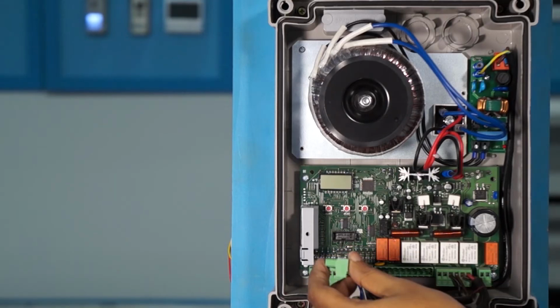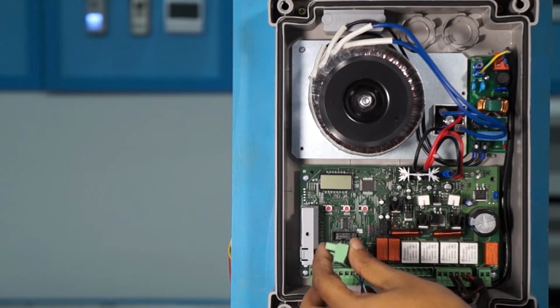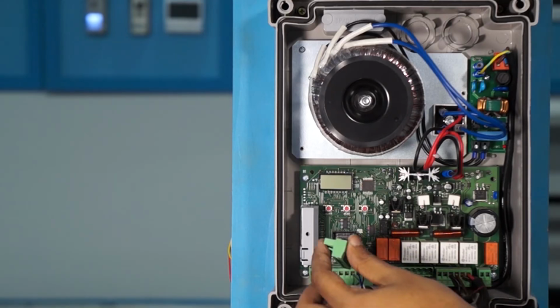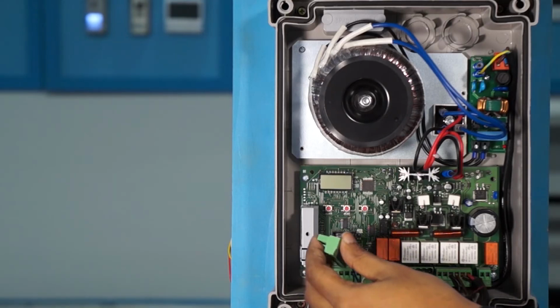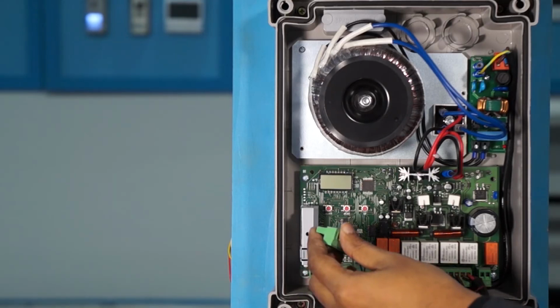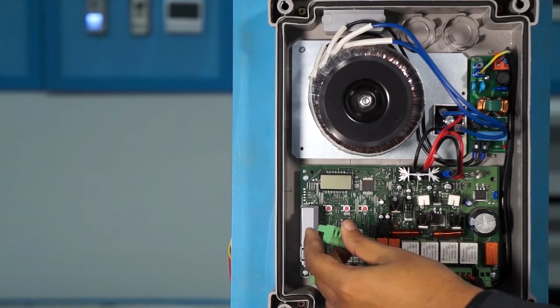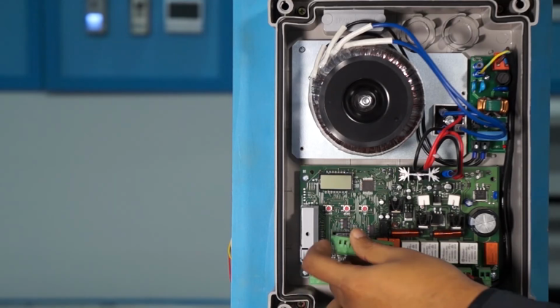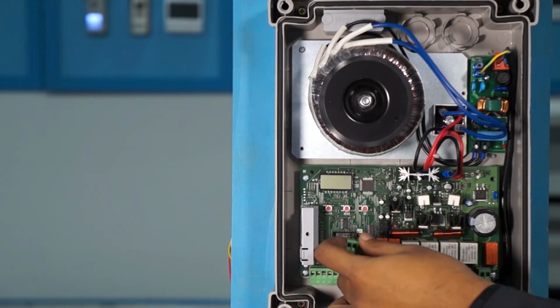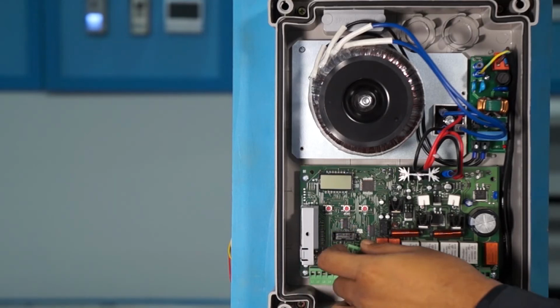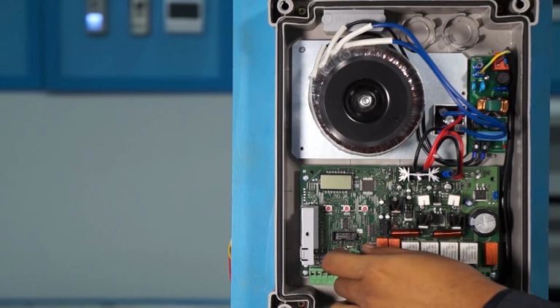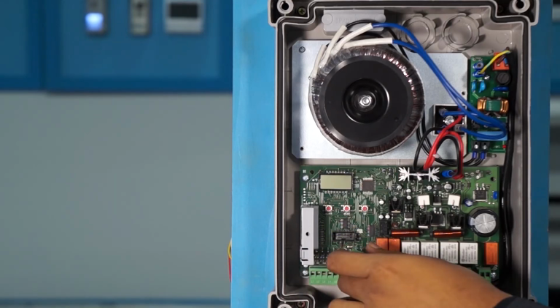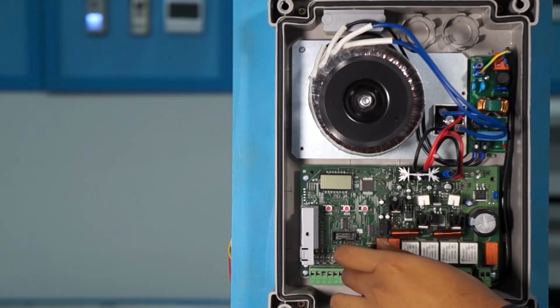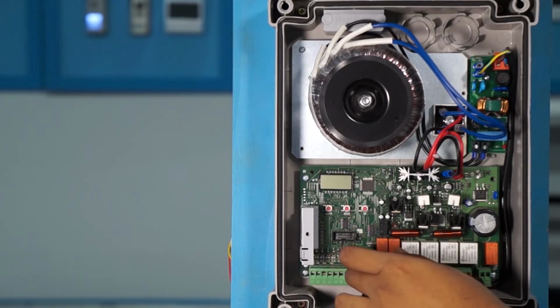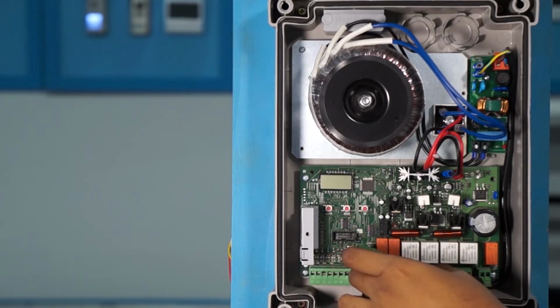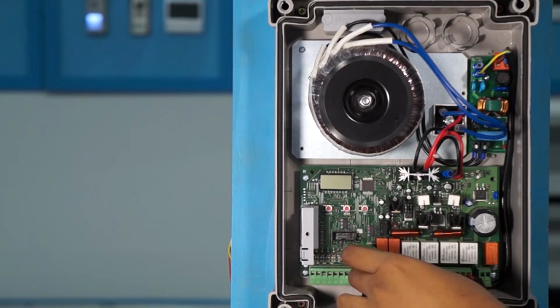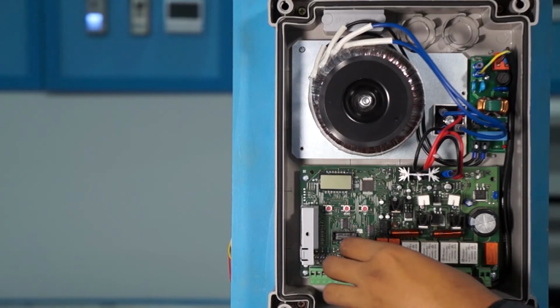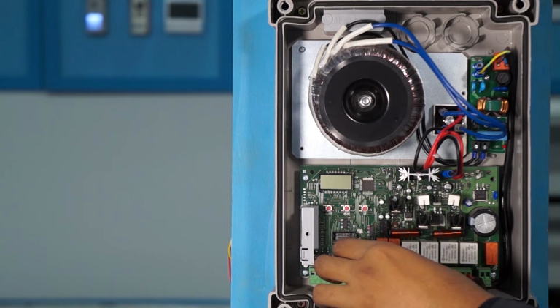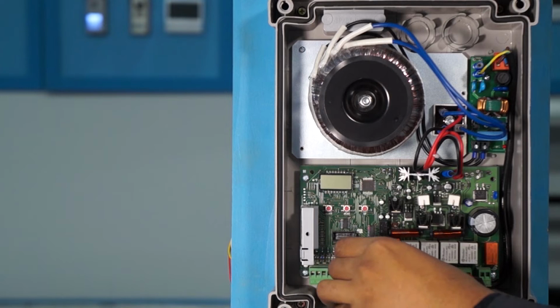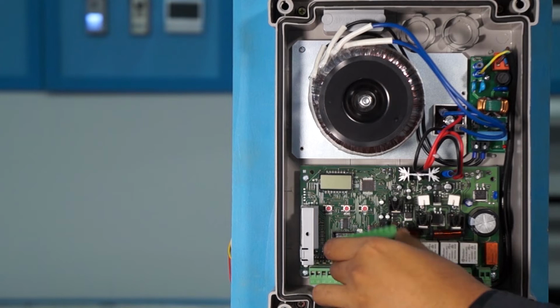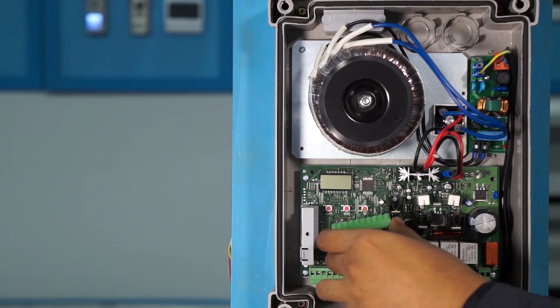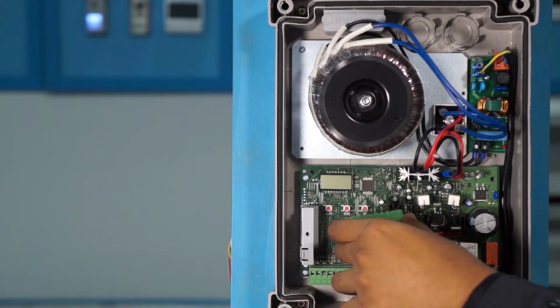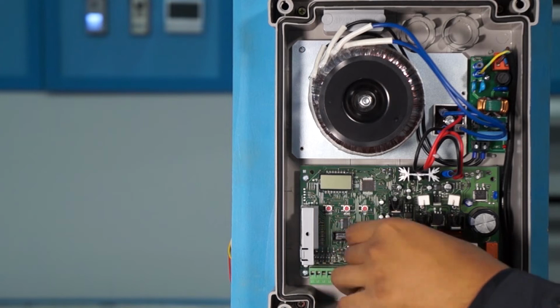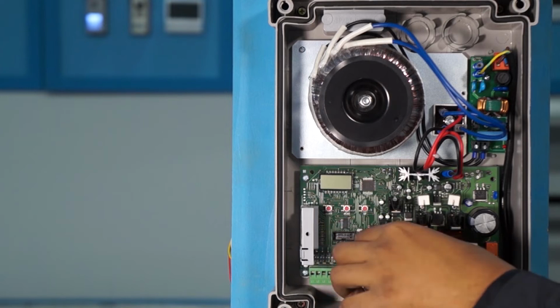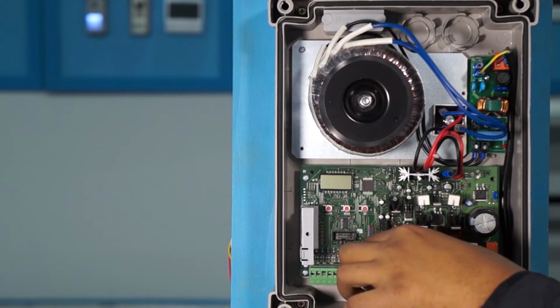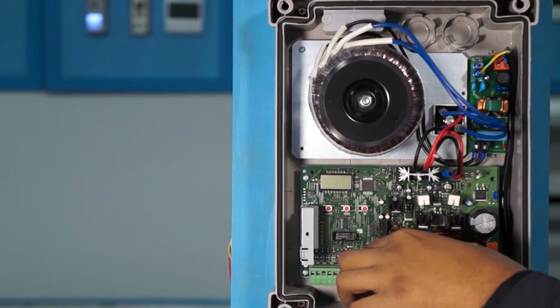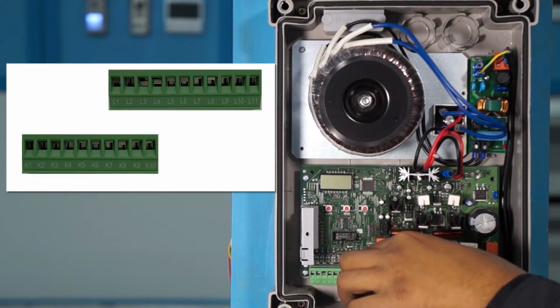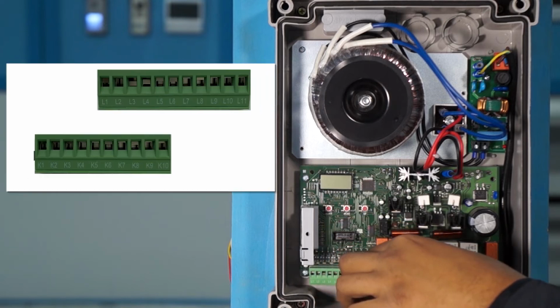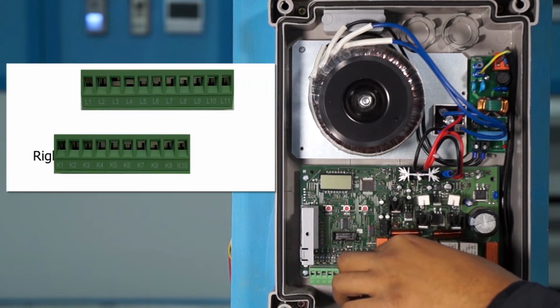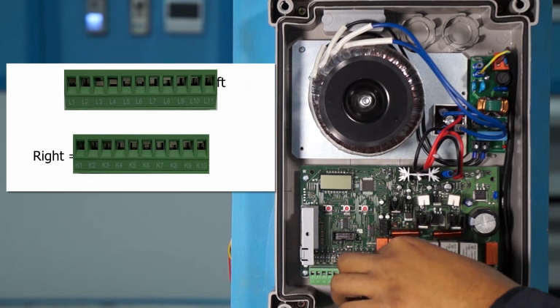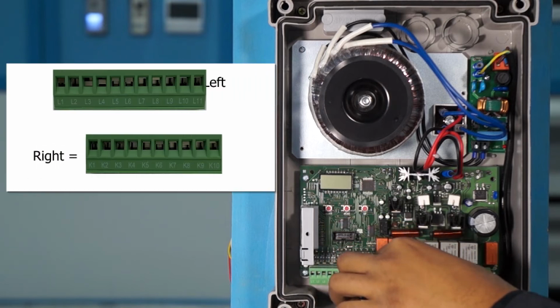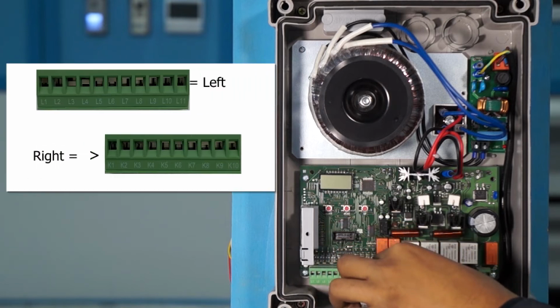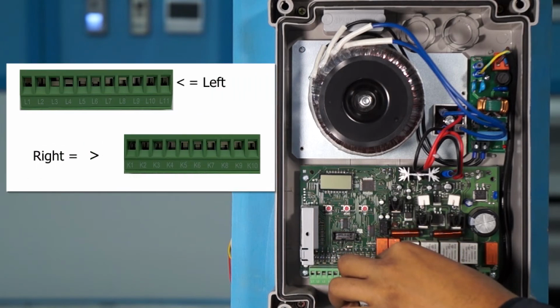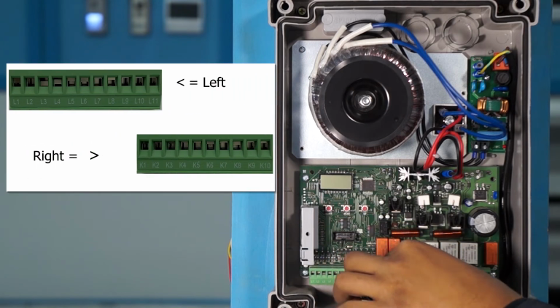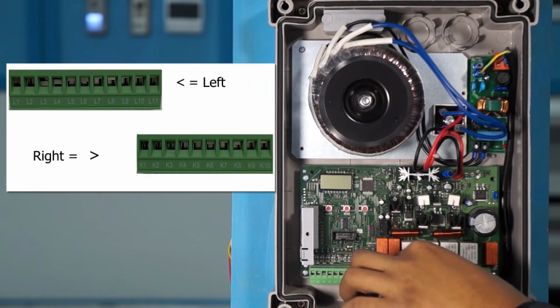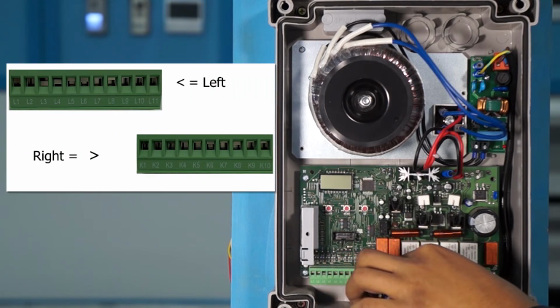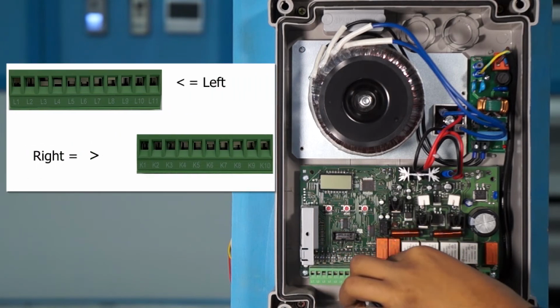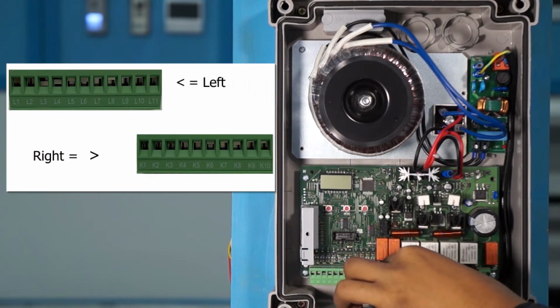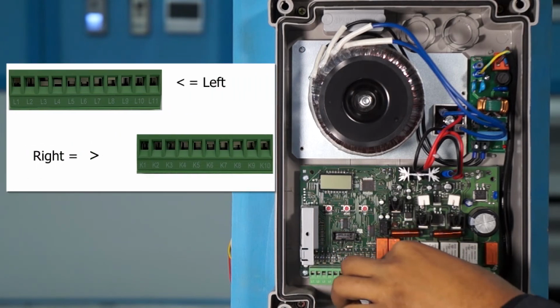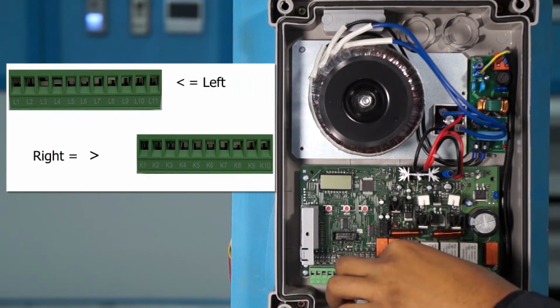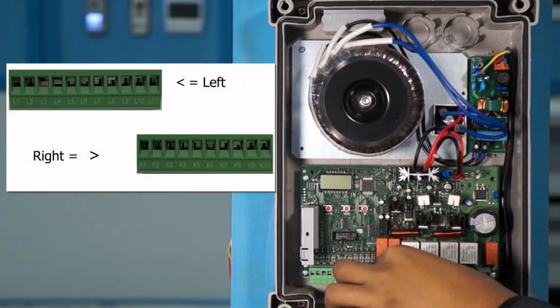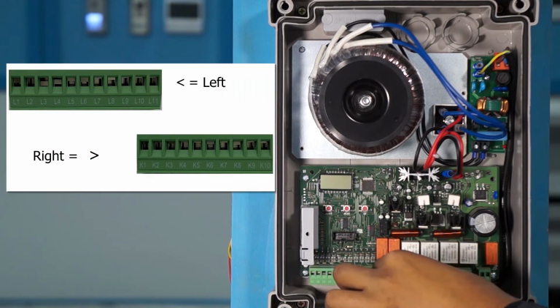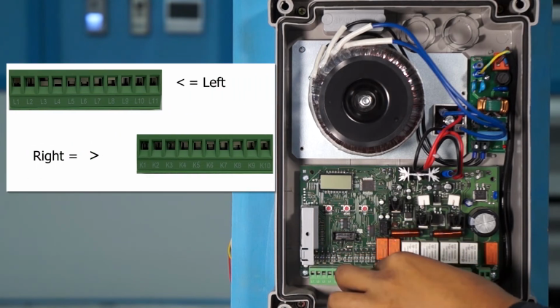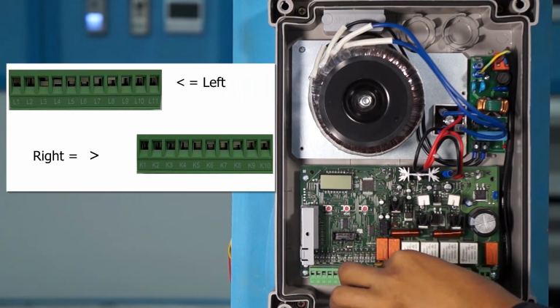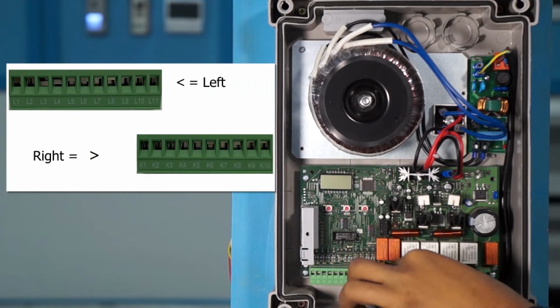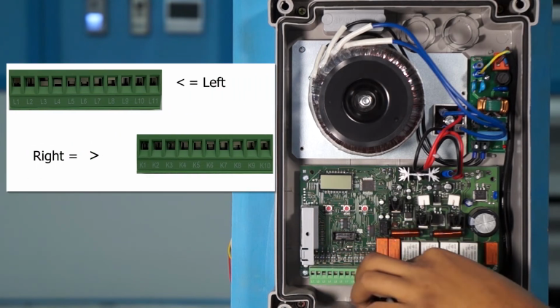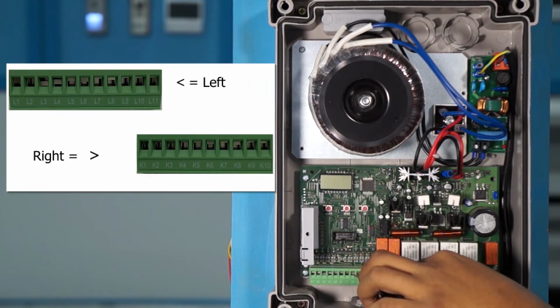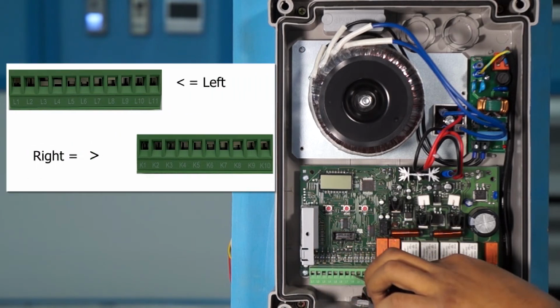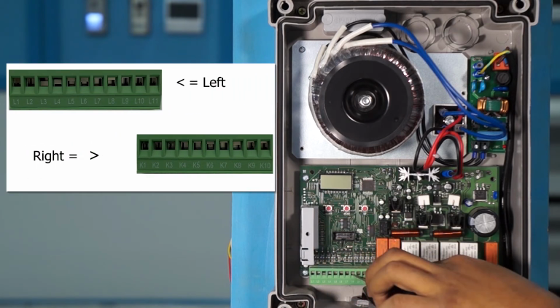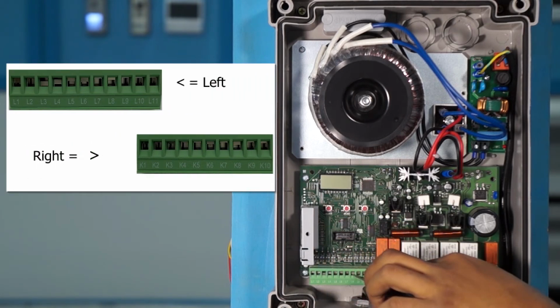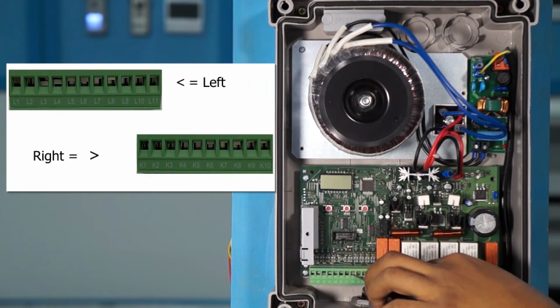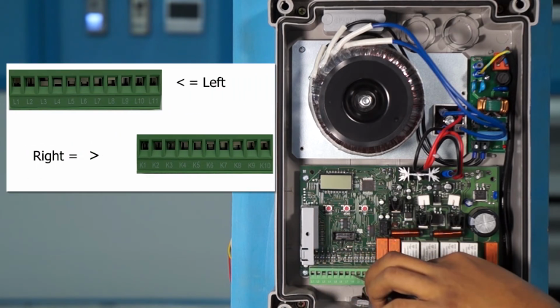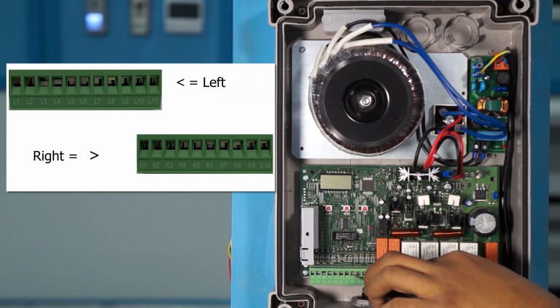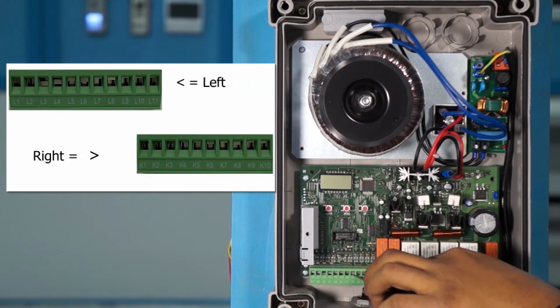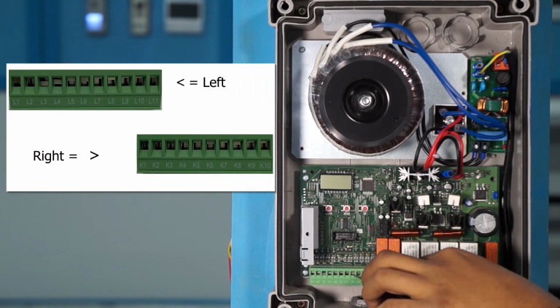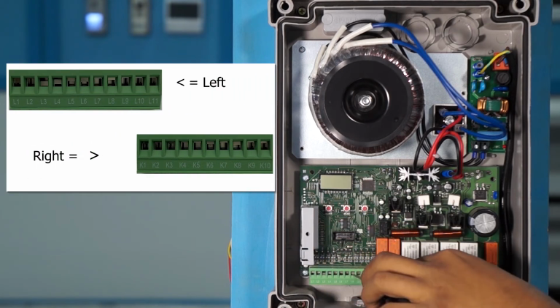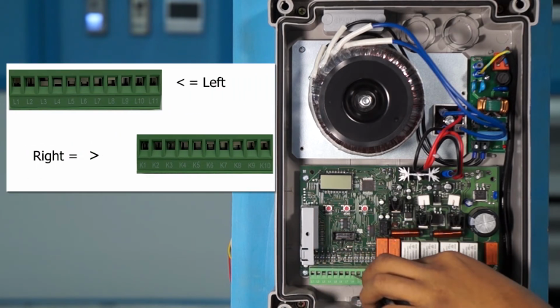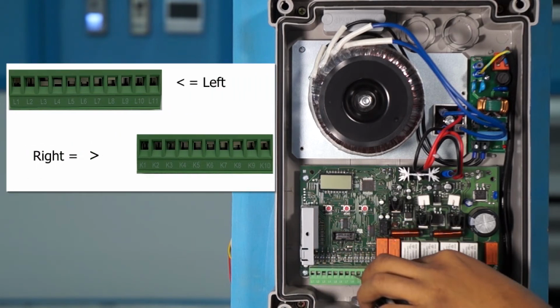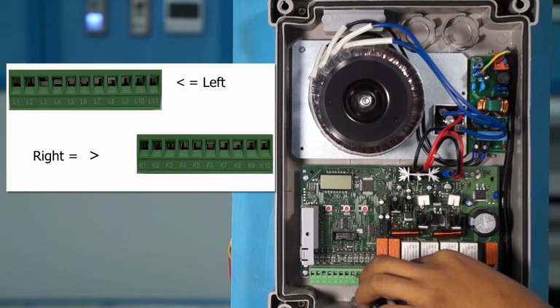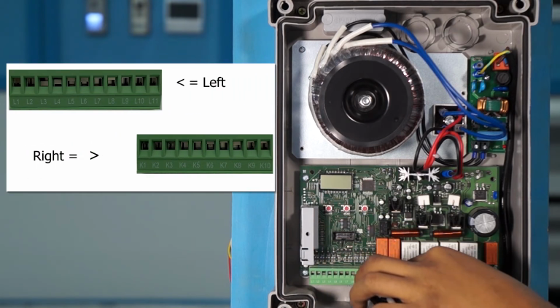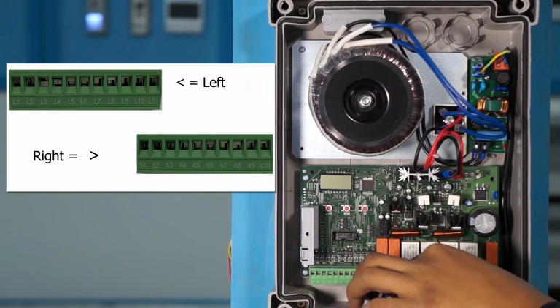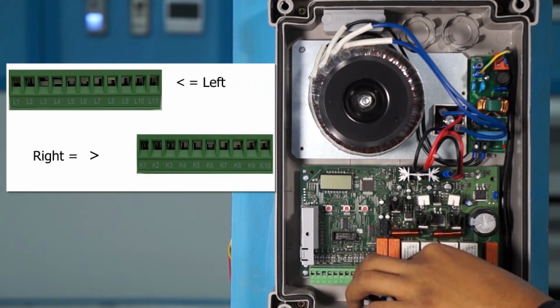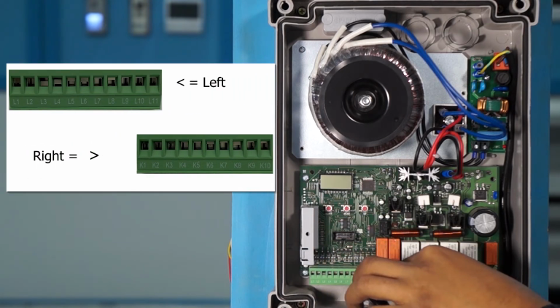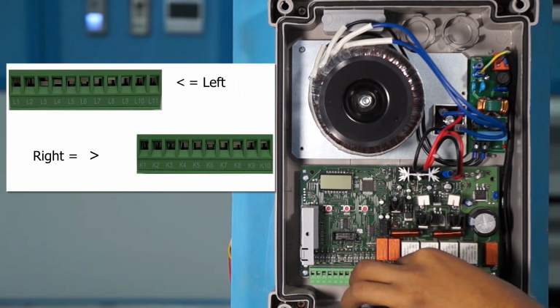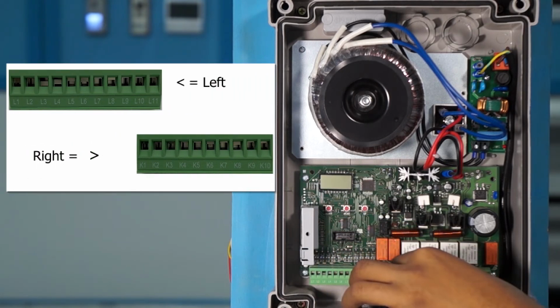Once wiring is finished, attach the brackets to the control board and you can turn on the power to program the control board.